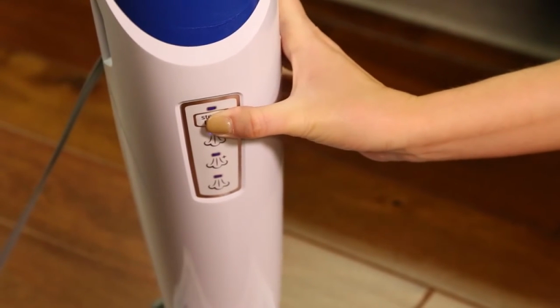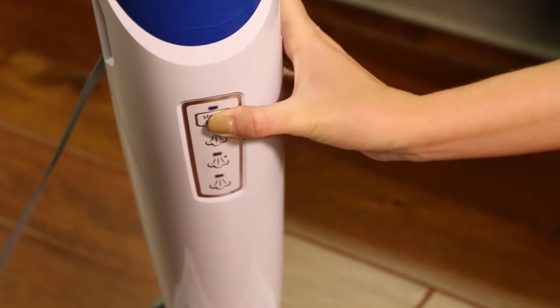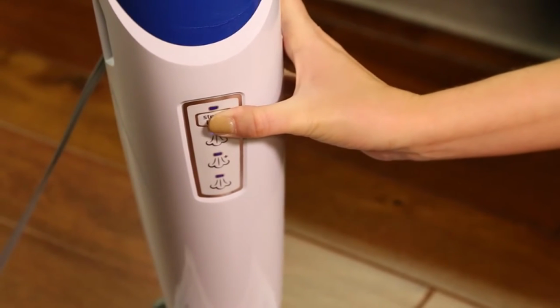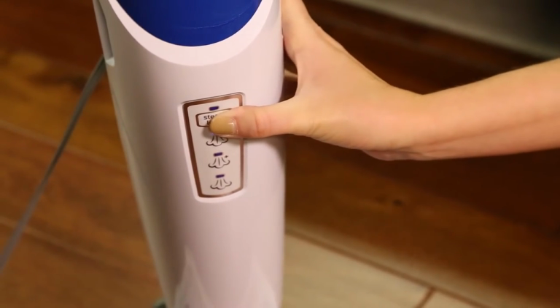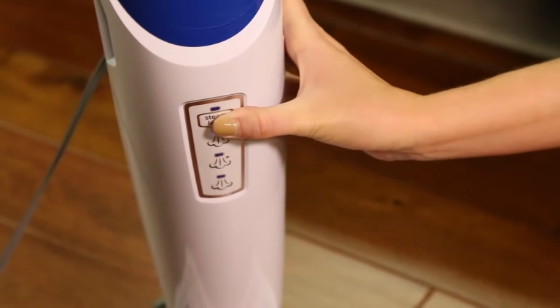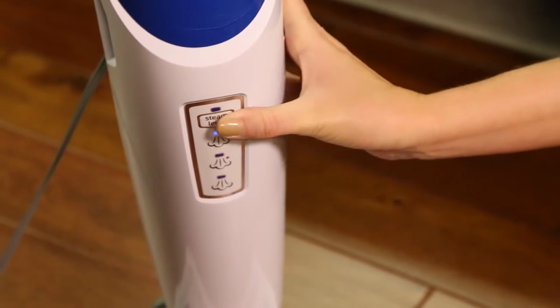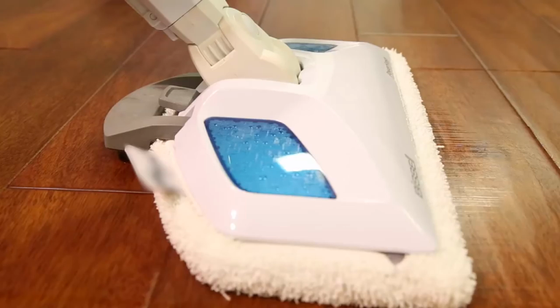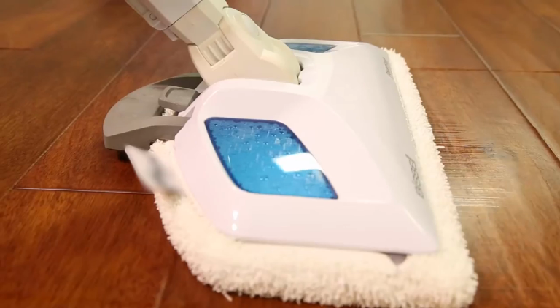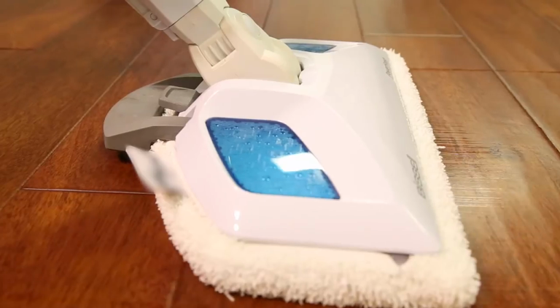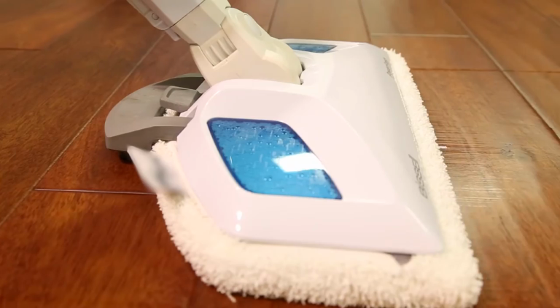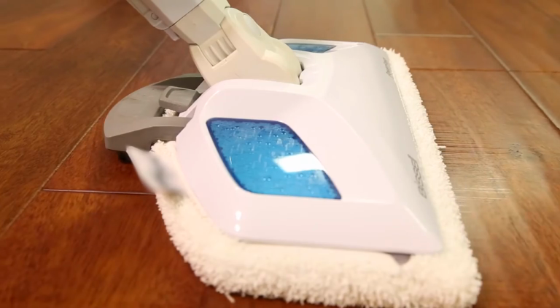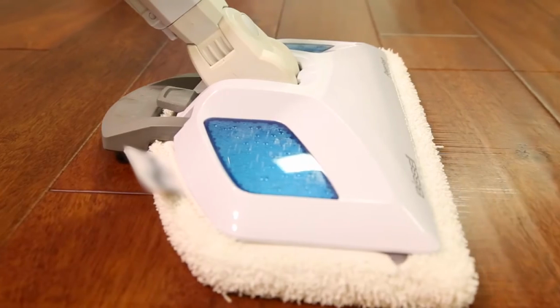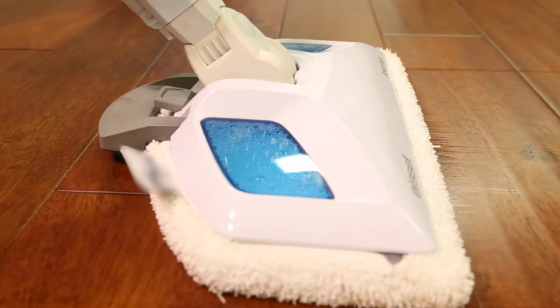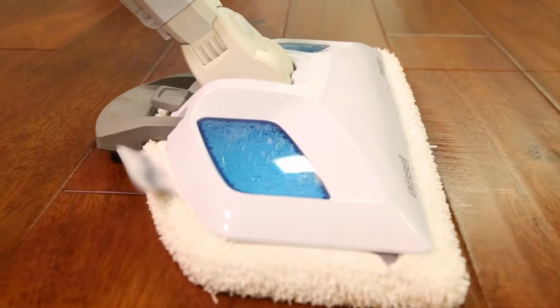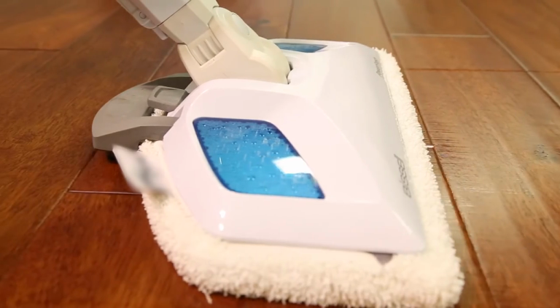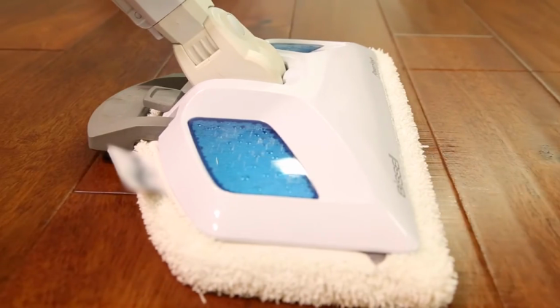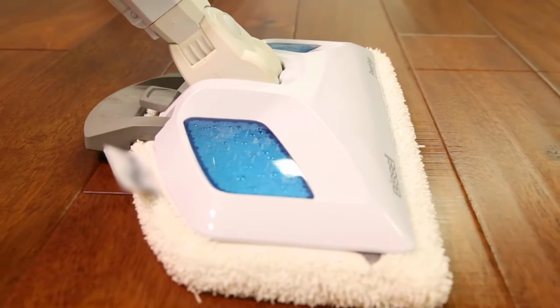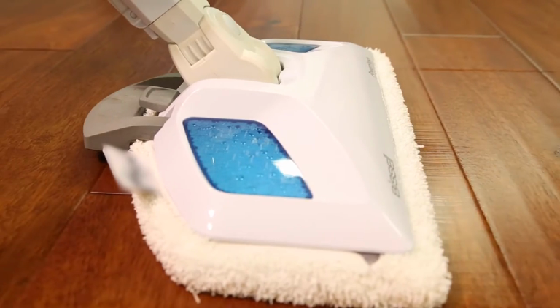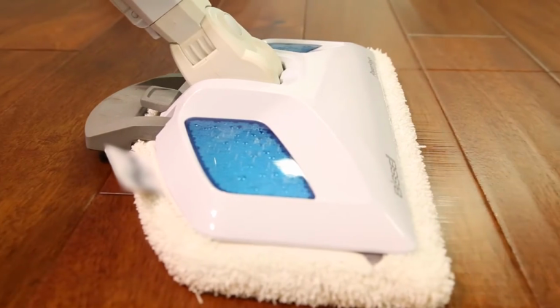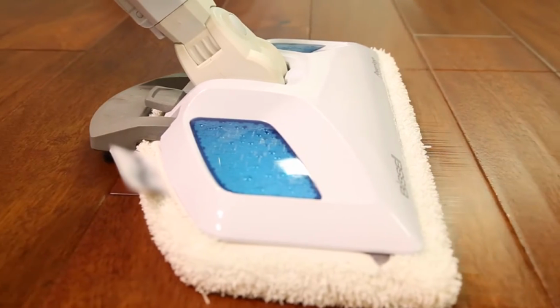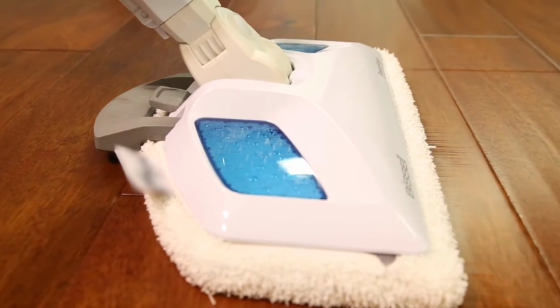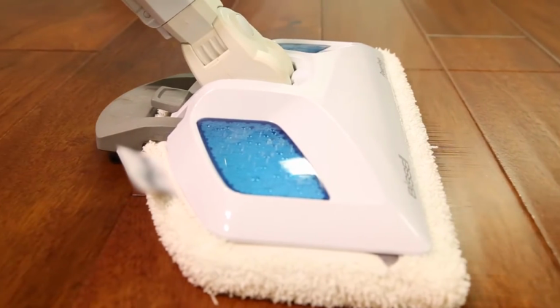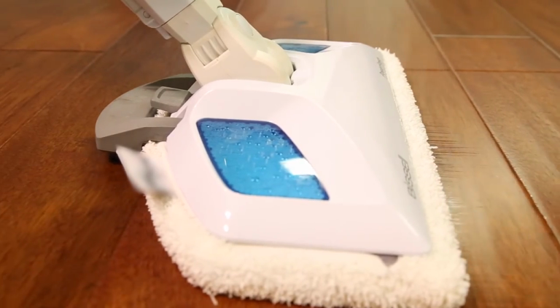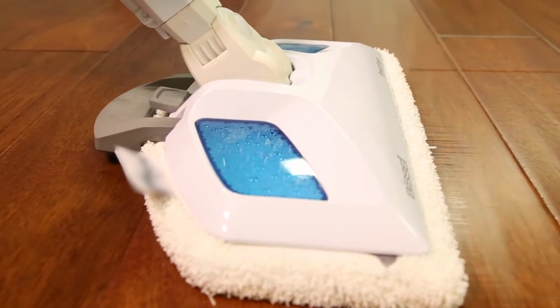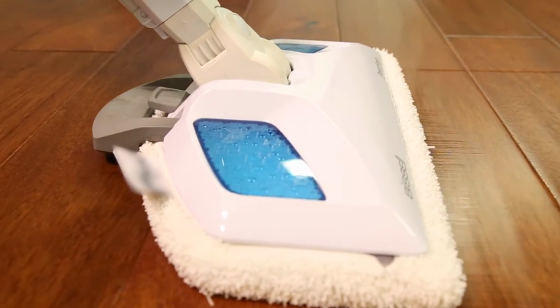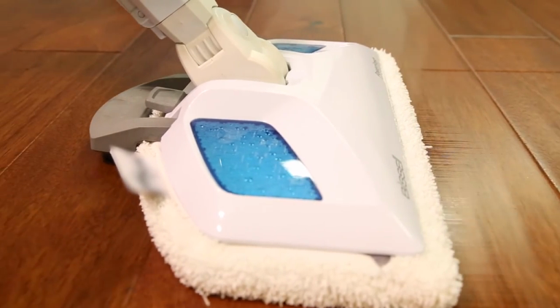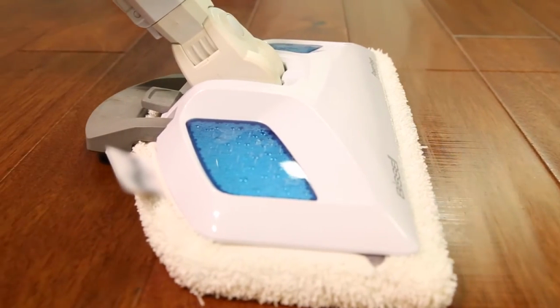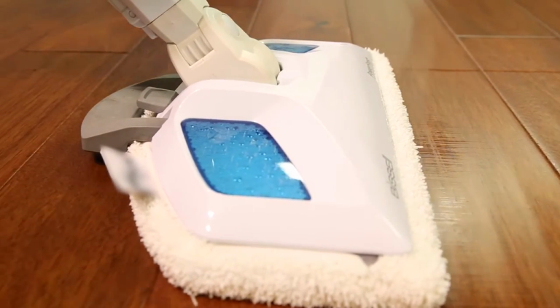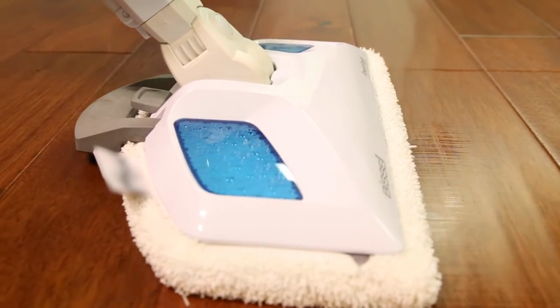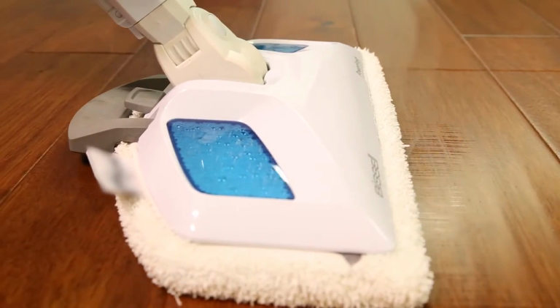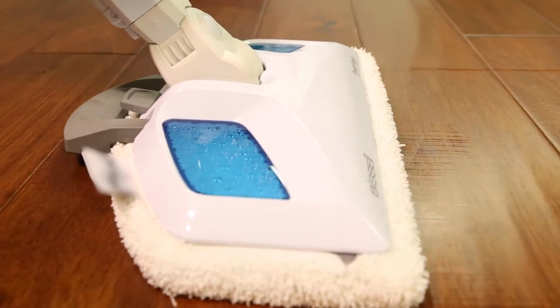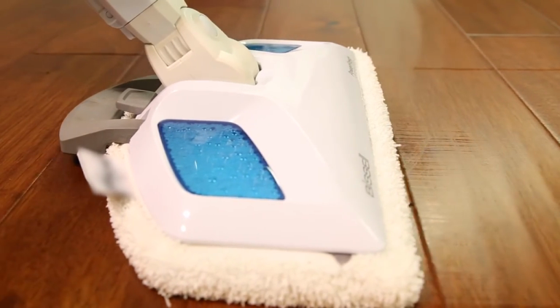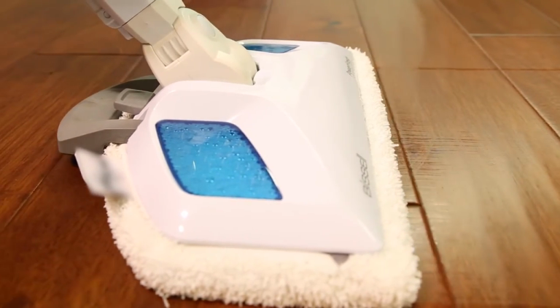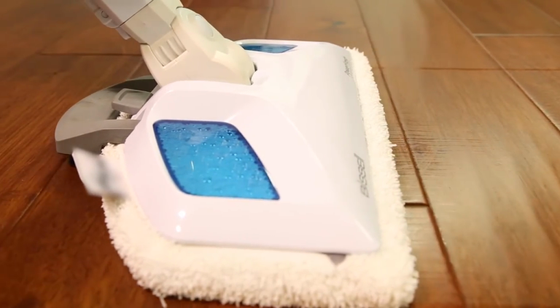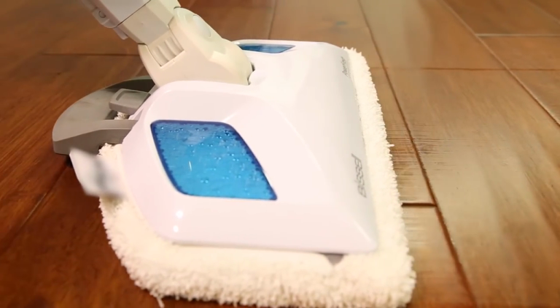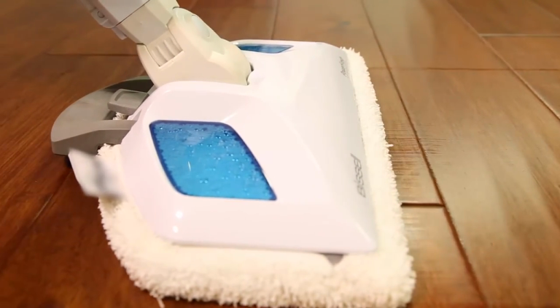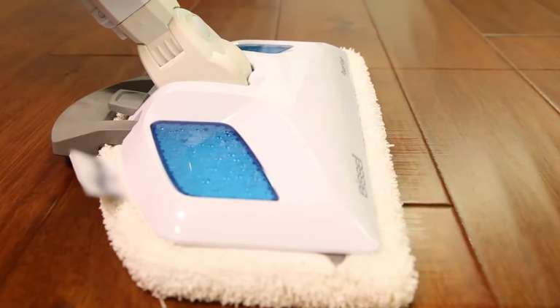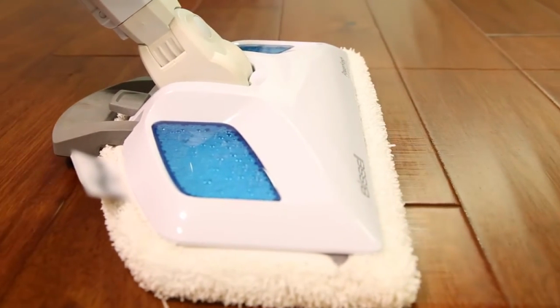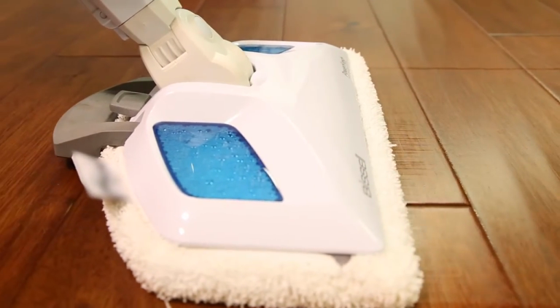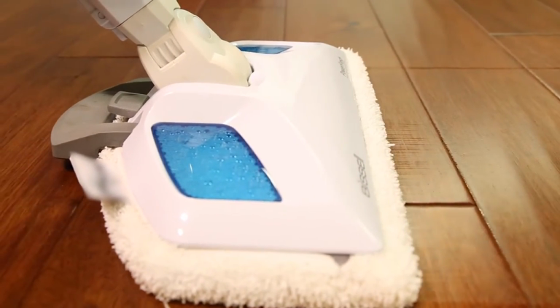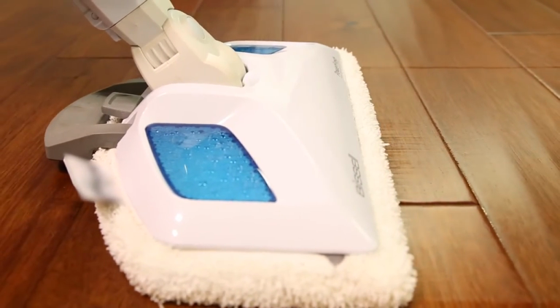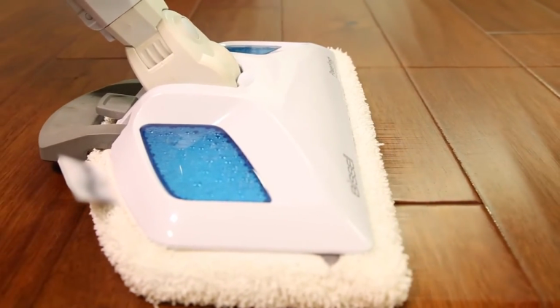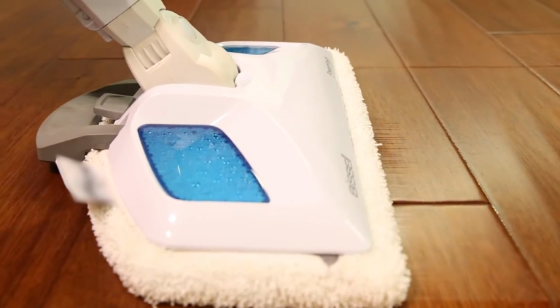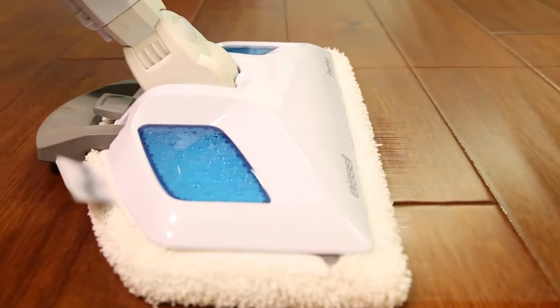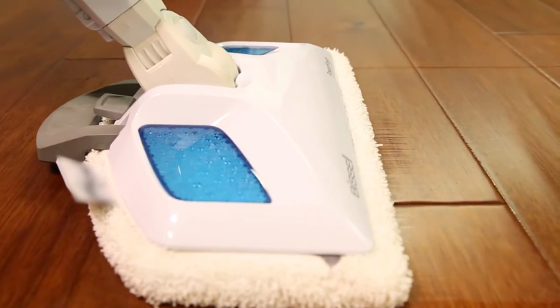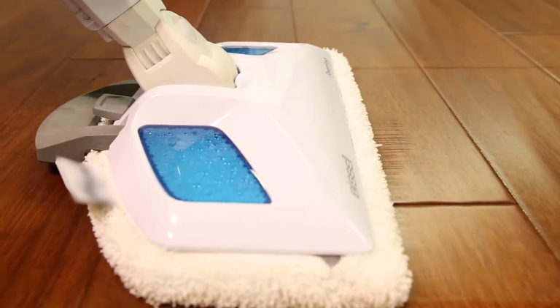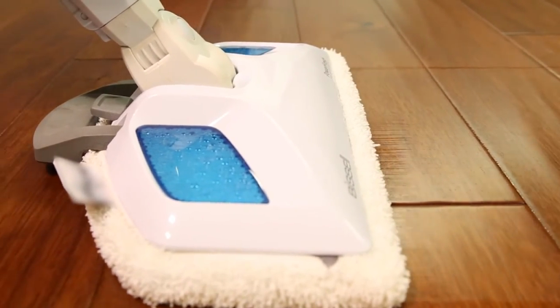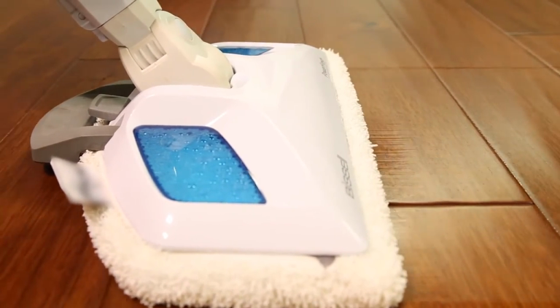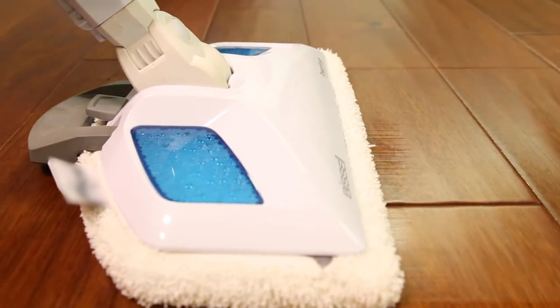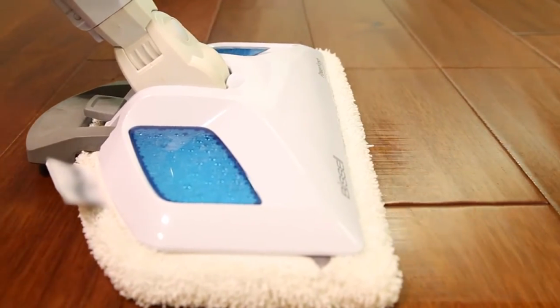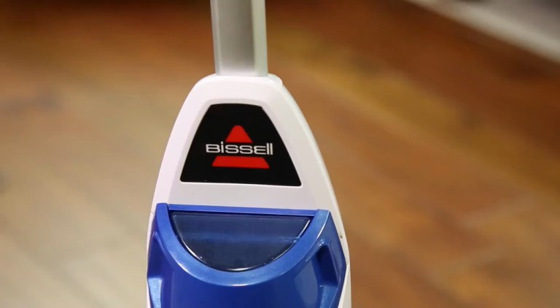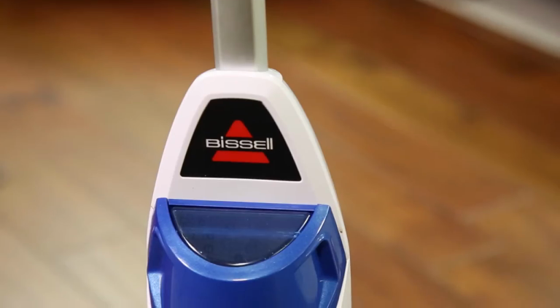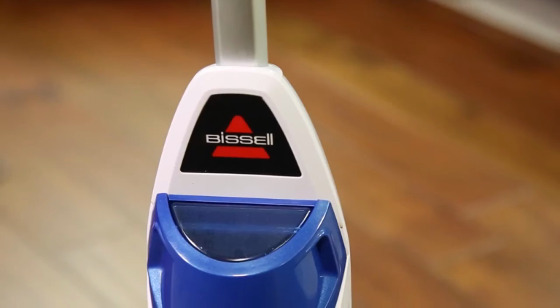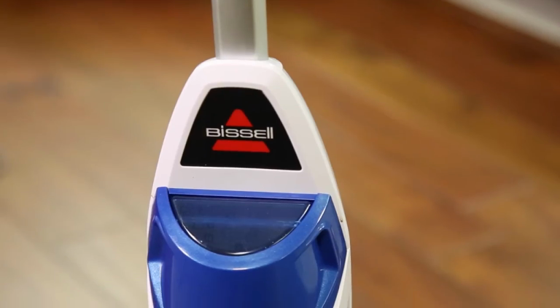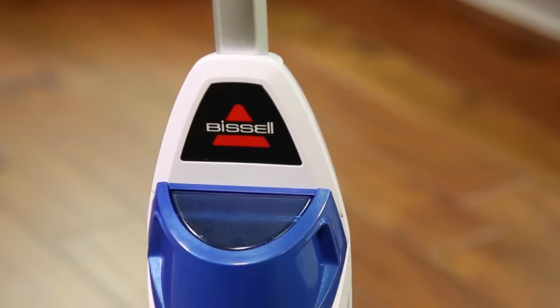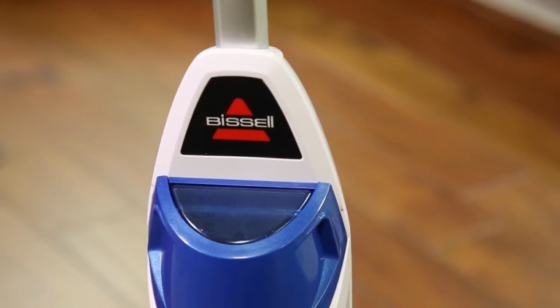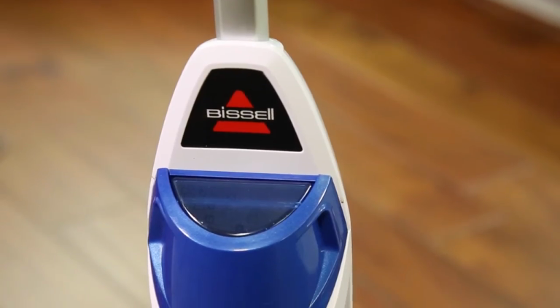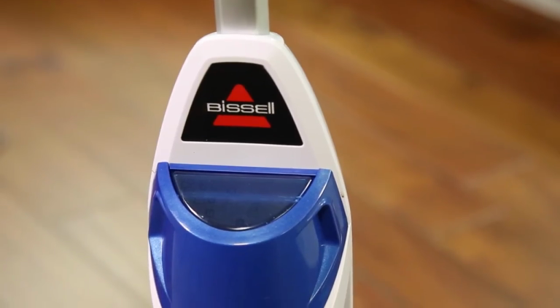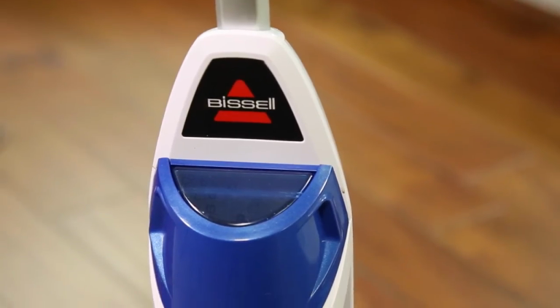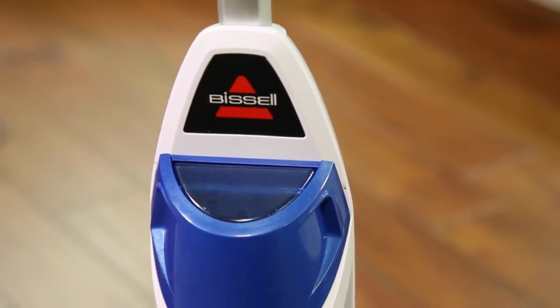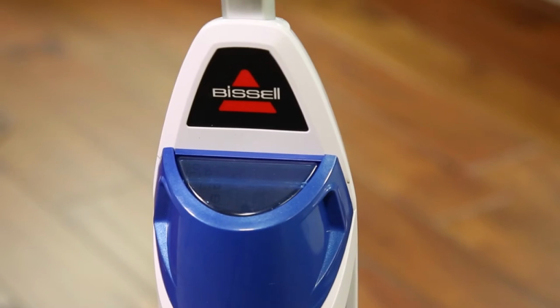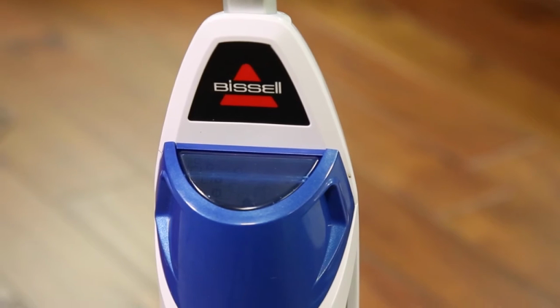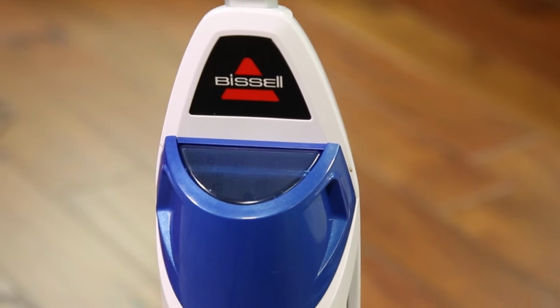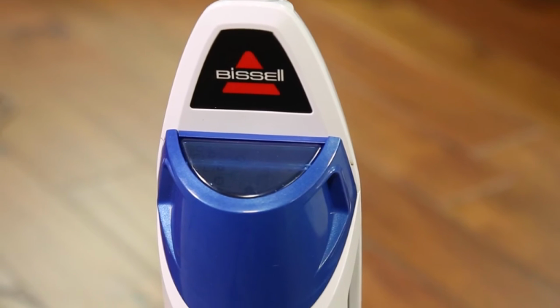If this doesn't seem to resolve the problem, next check to see if the water is leaking from a certain location of the steam mop.